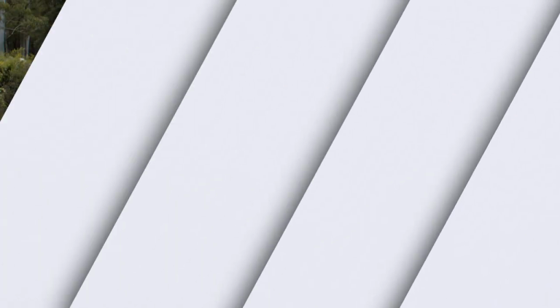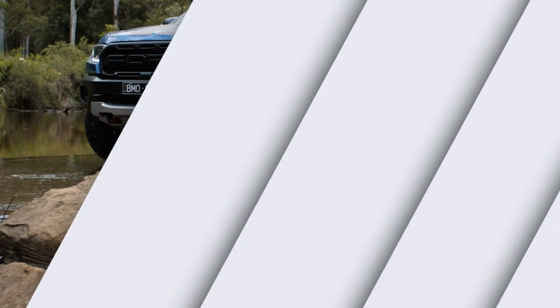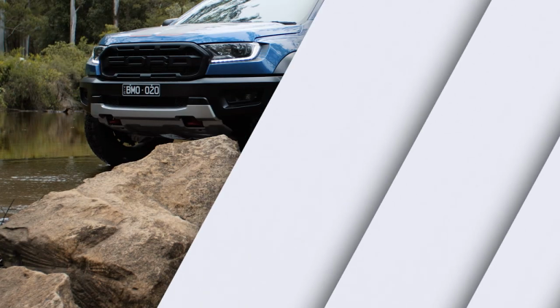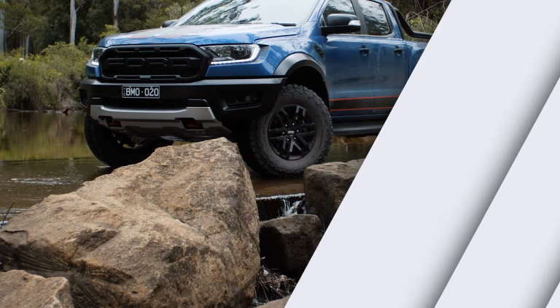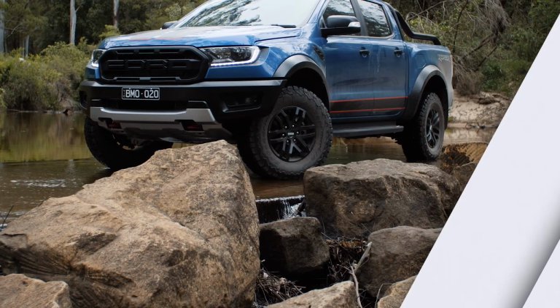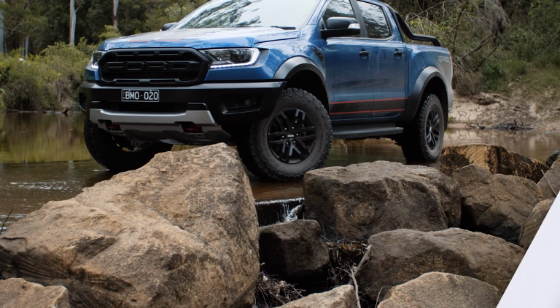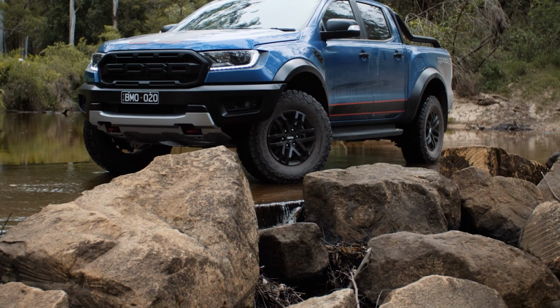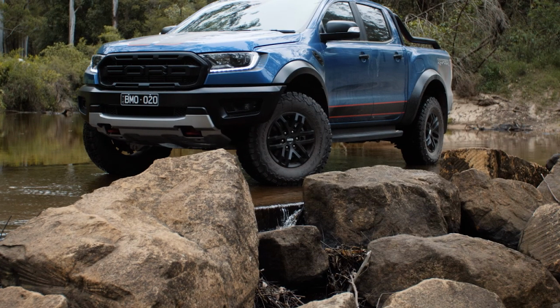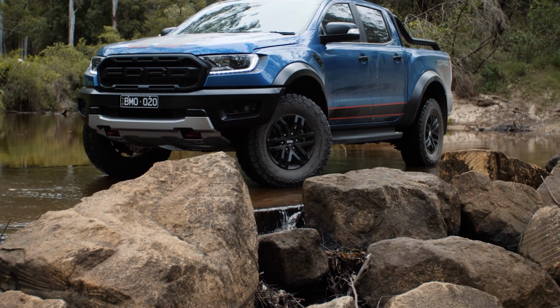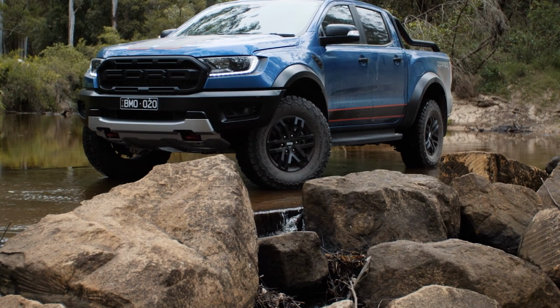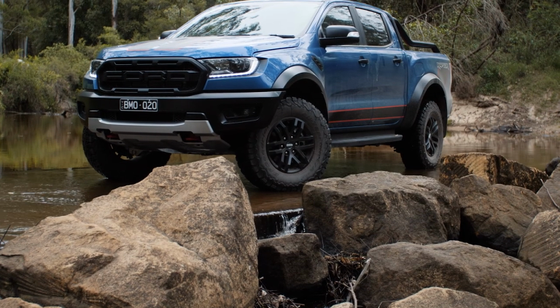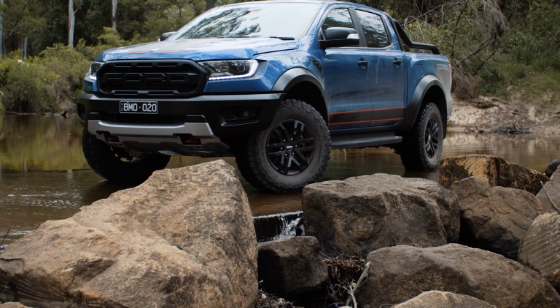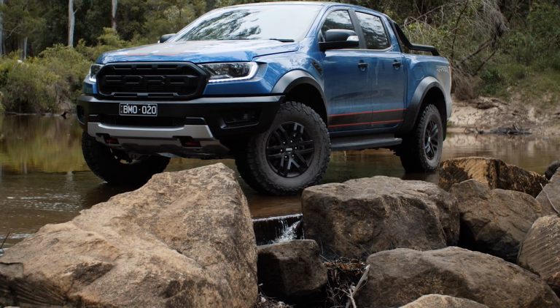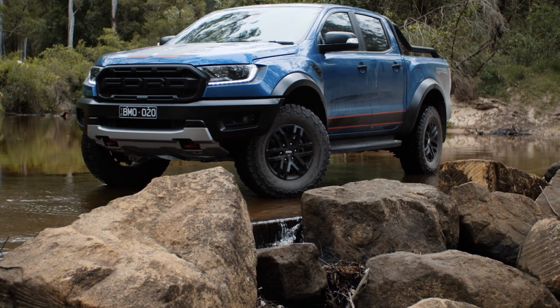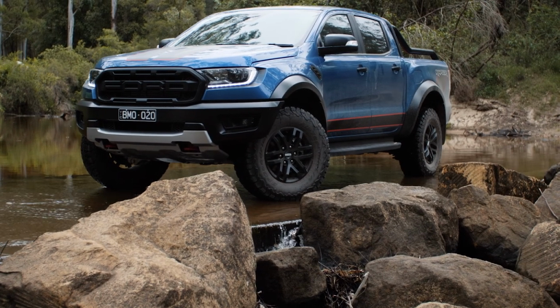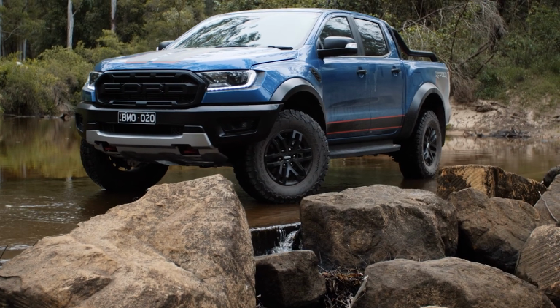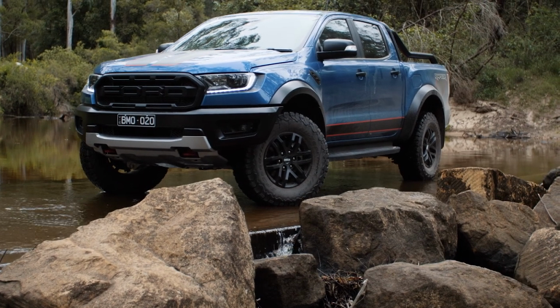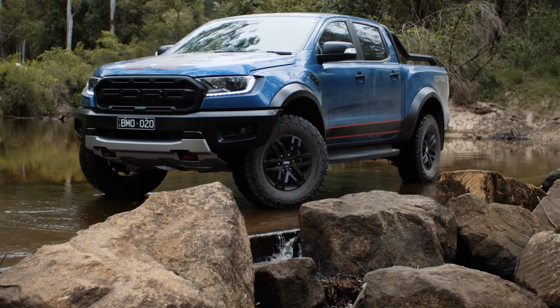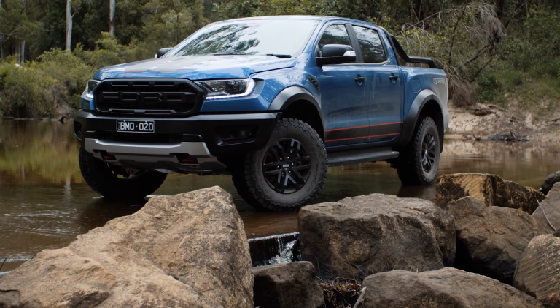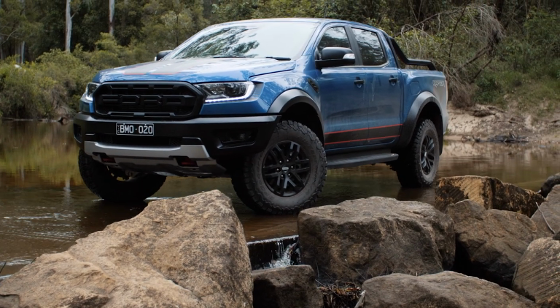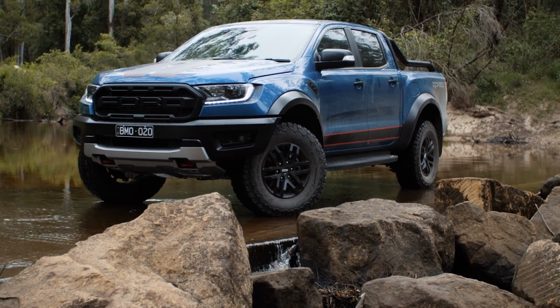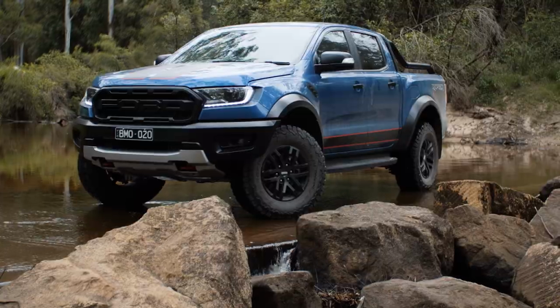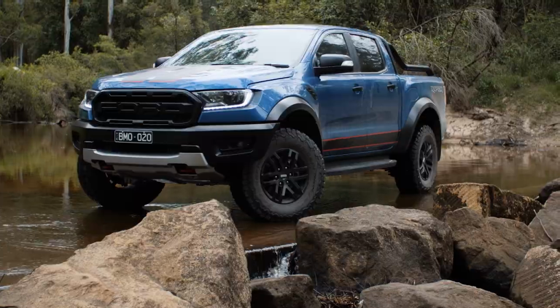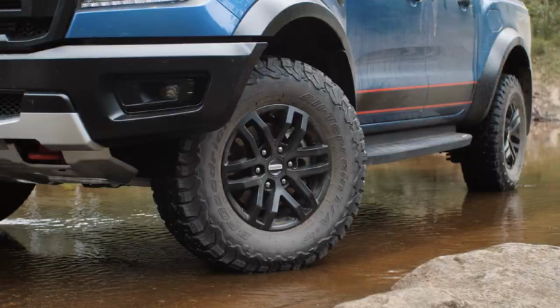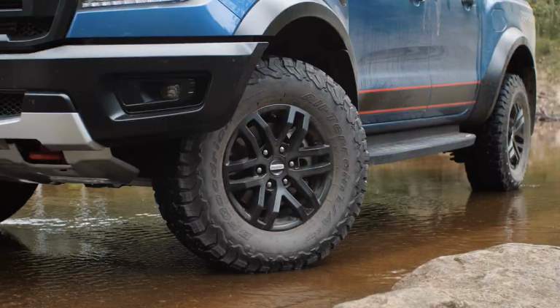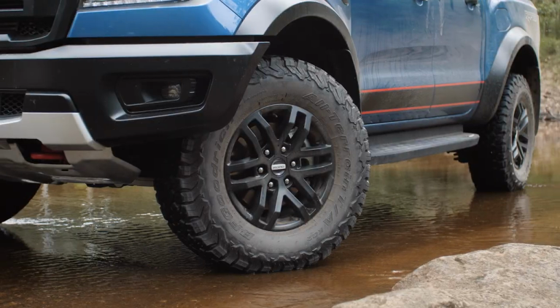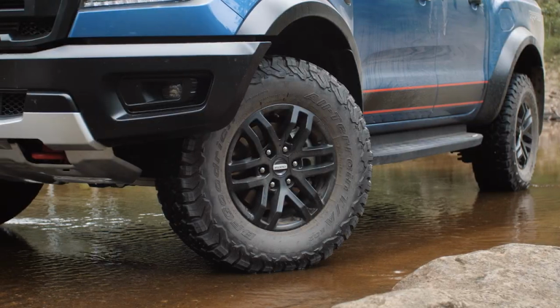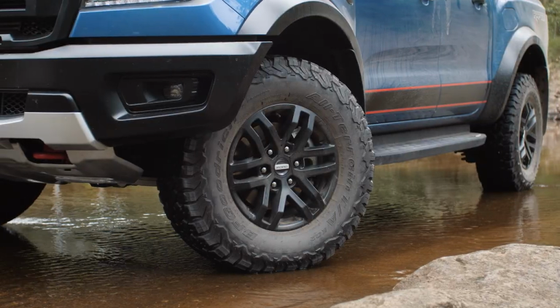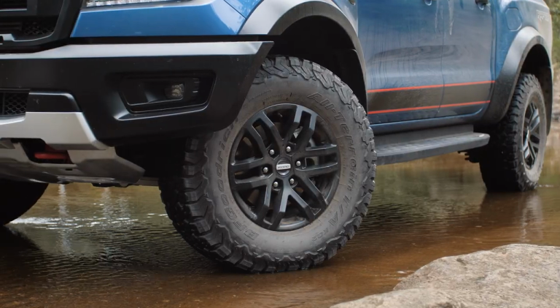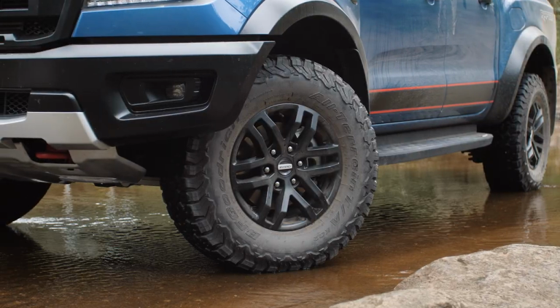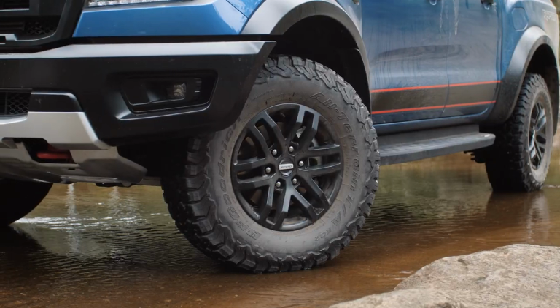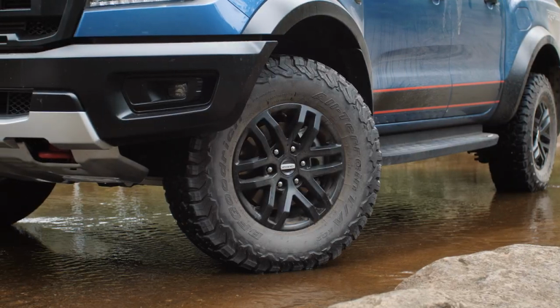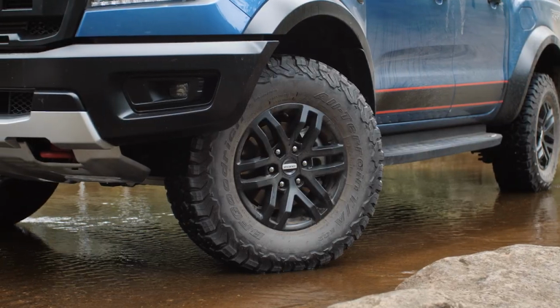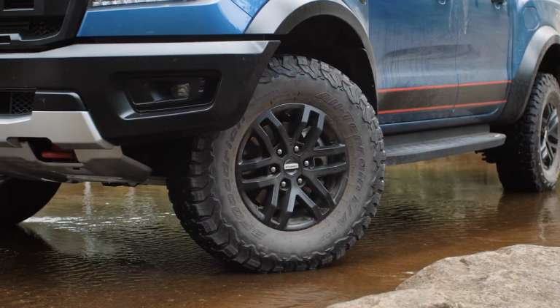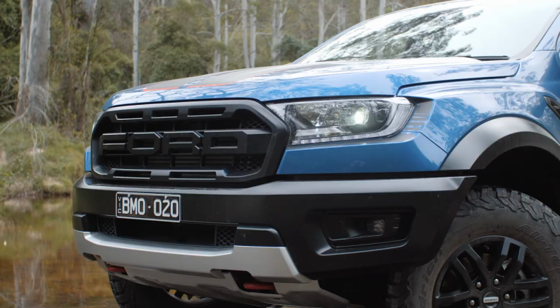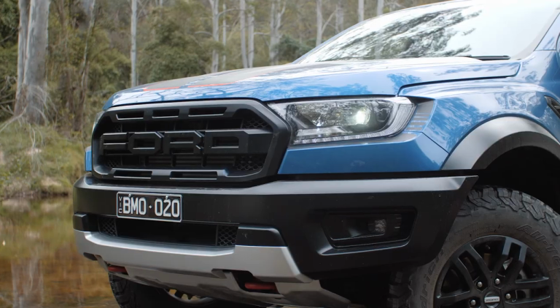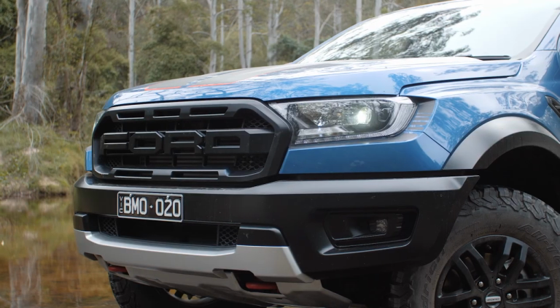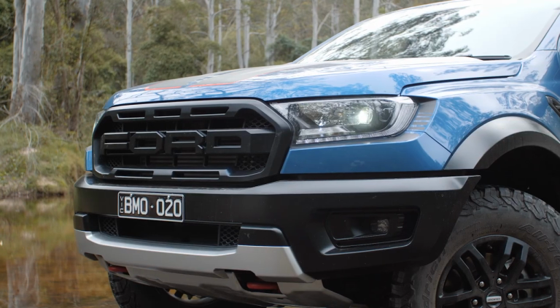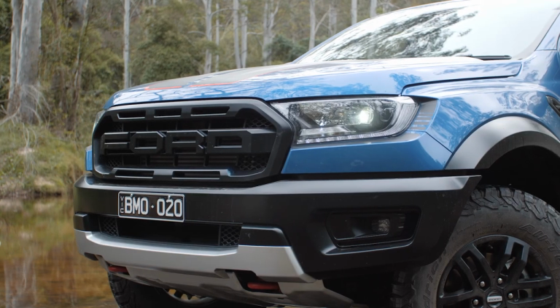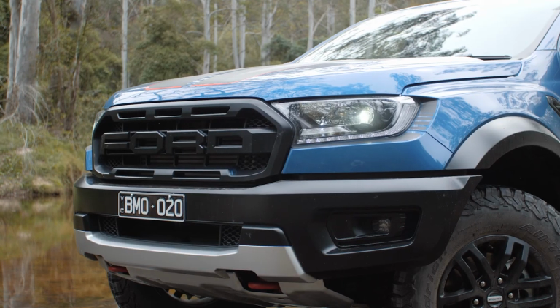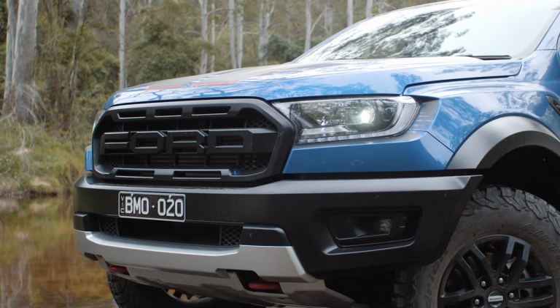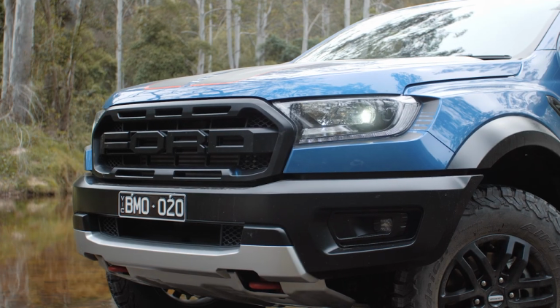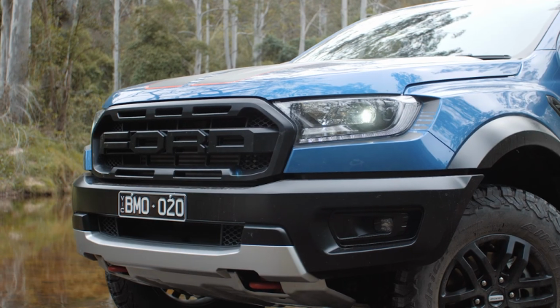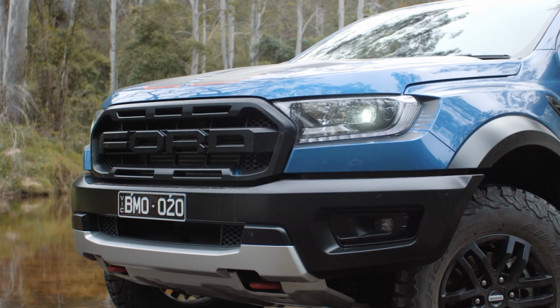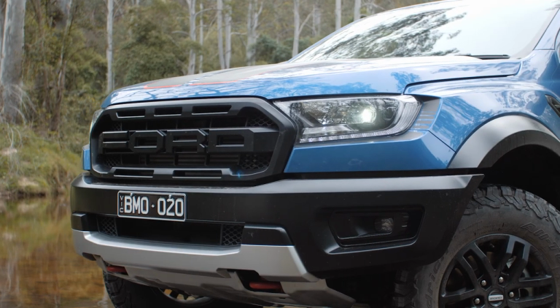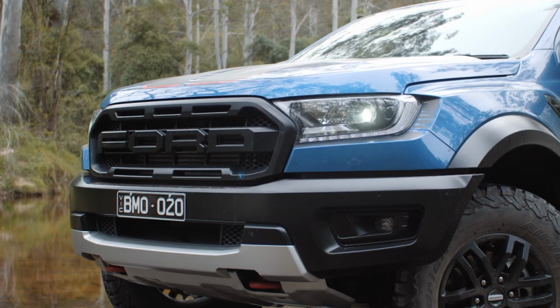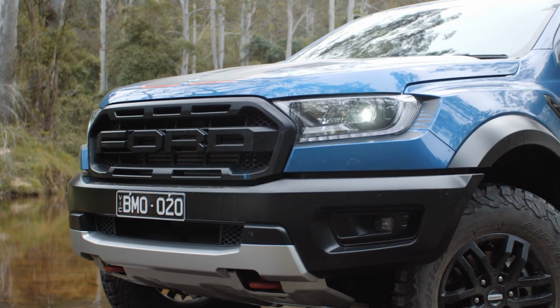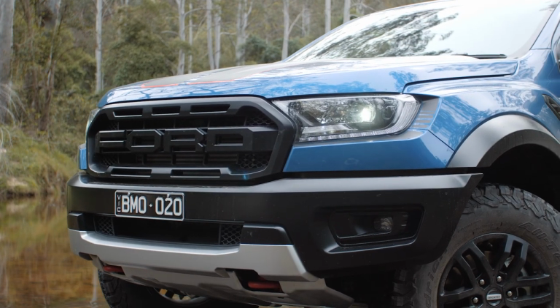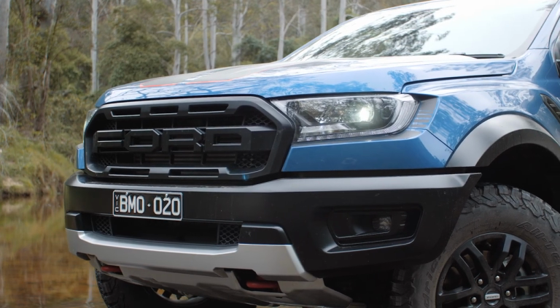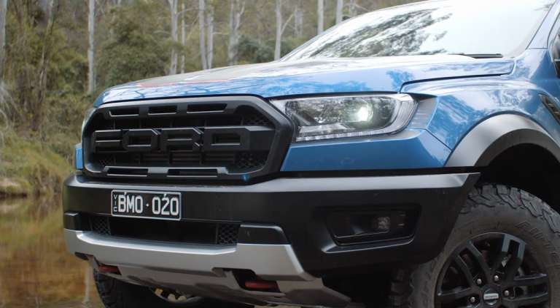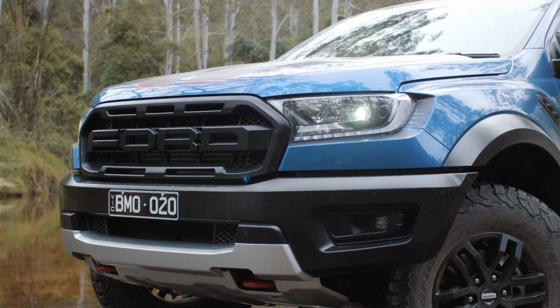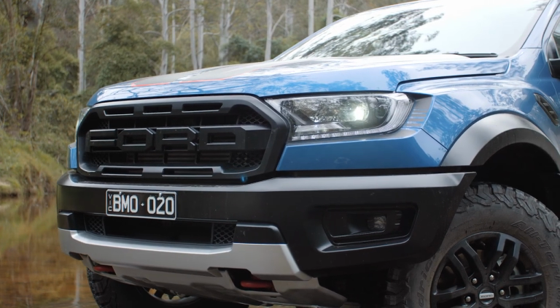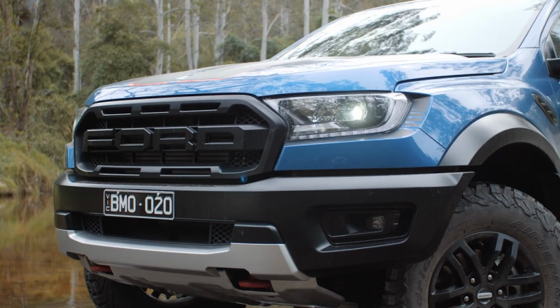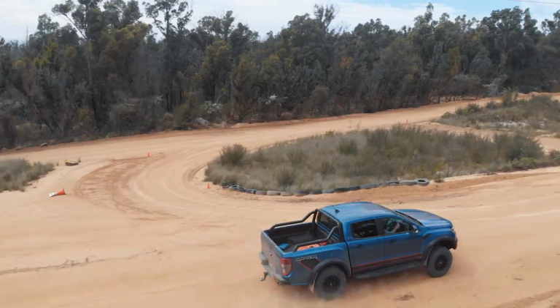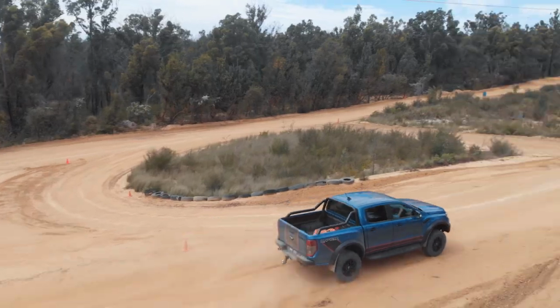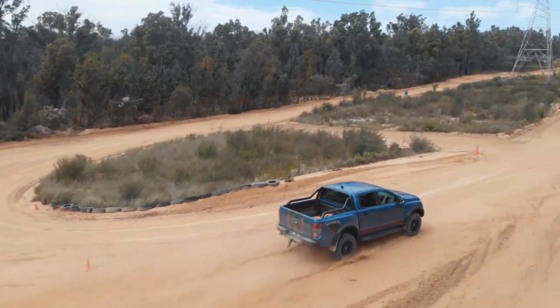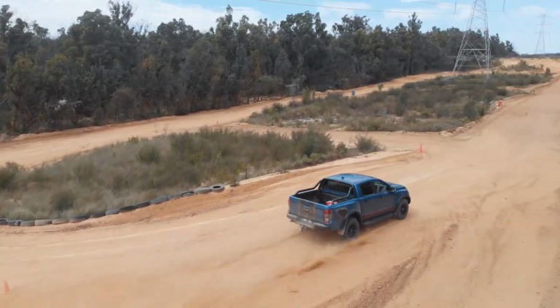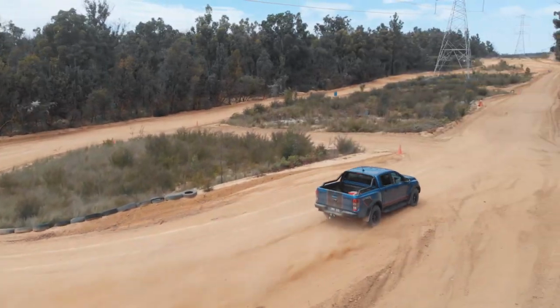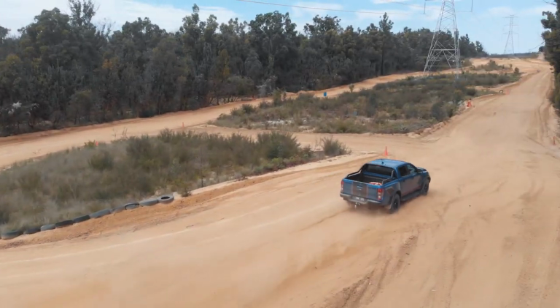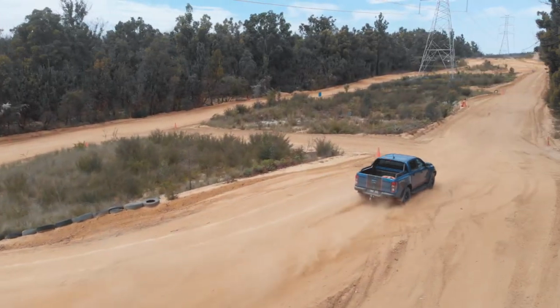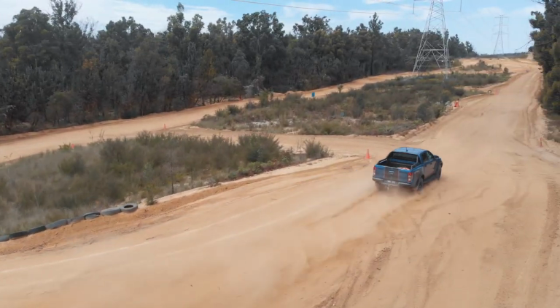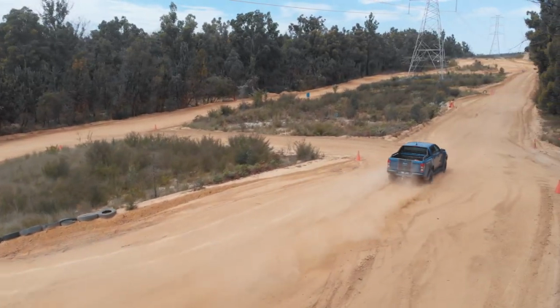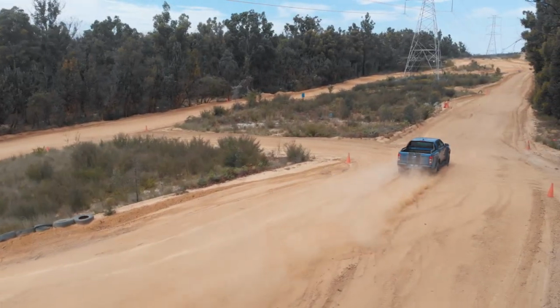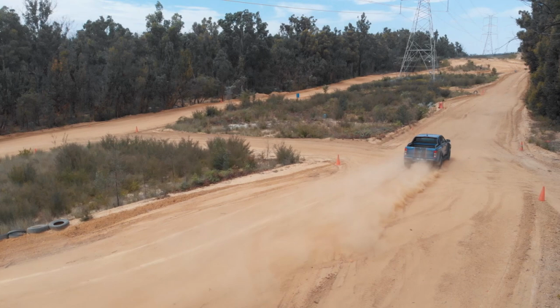Welcome back. Sam's got the Ford Ranger Raptor in Baja mode, raring and ready to tear up the dirt tracks.